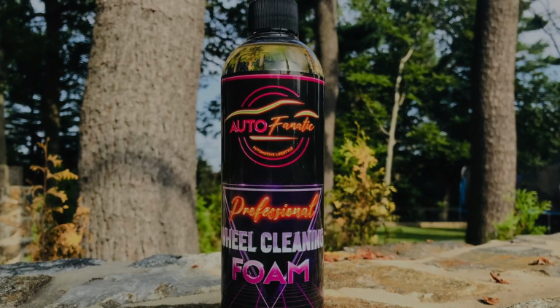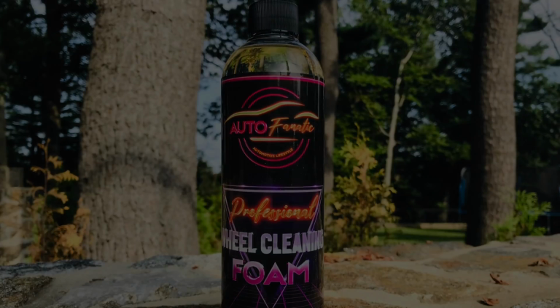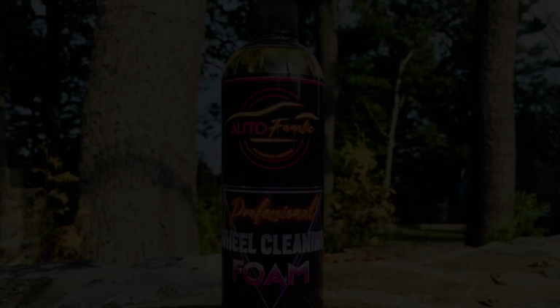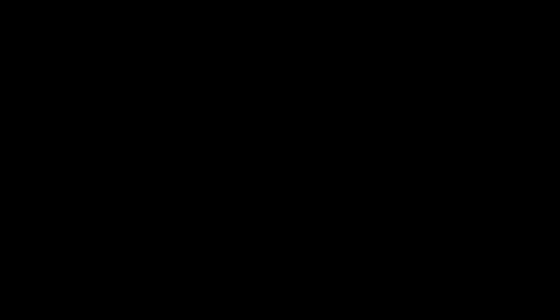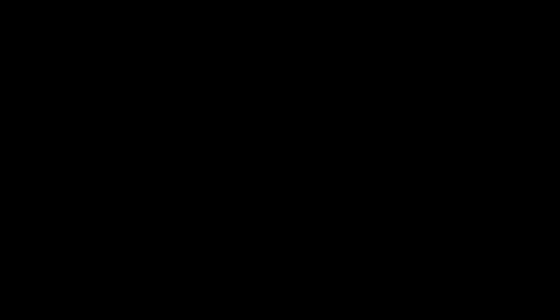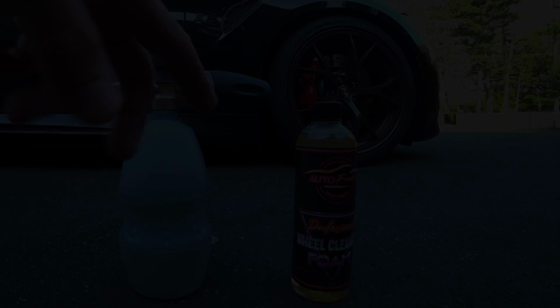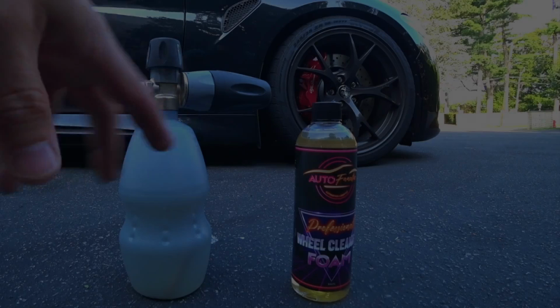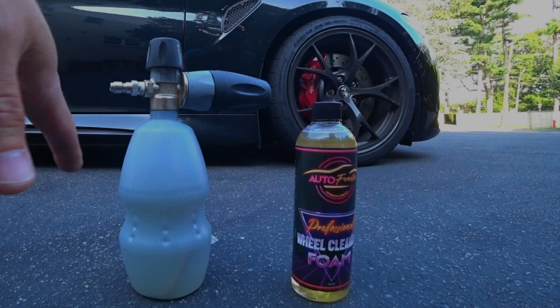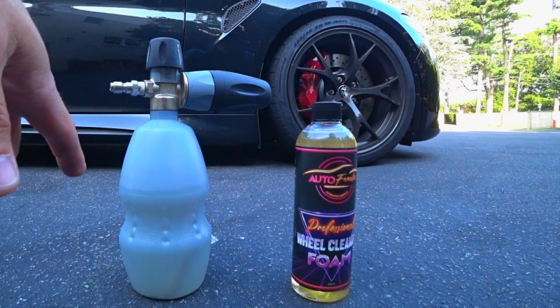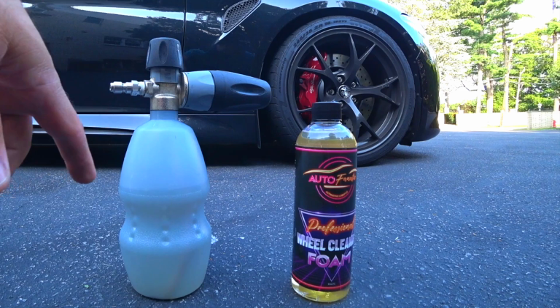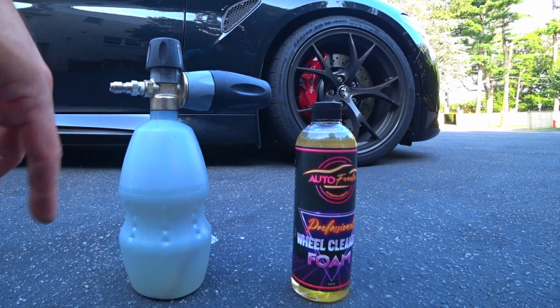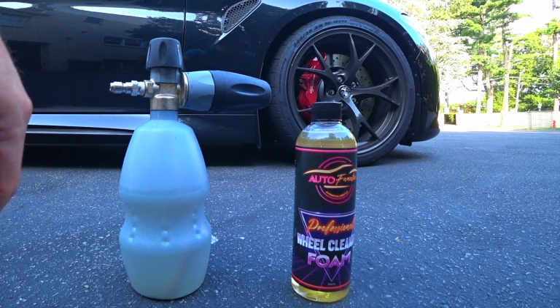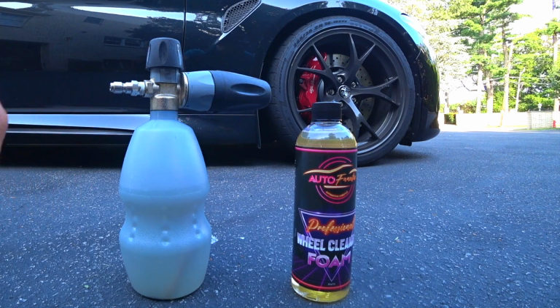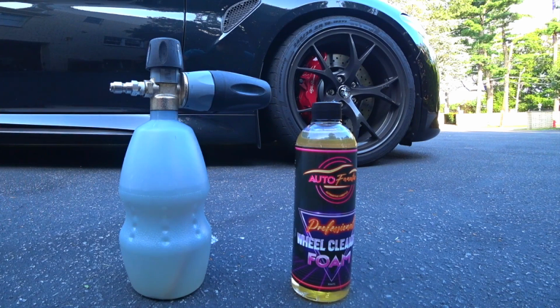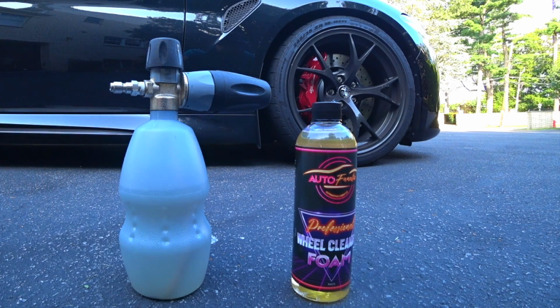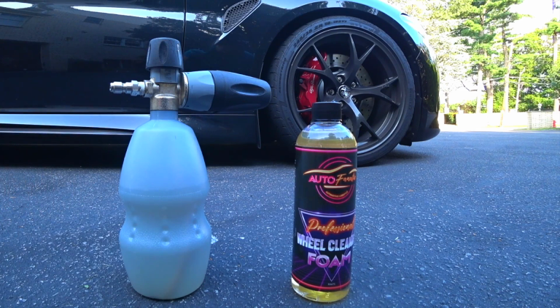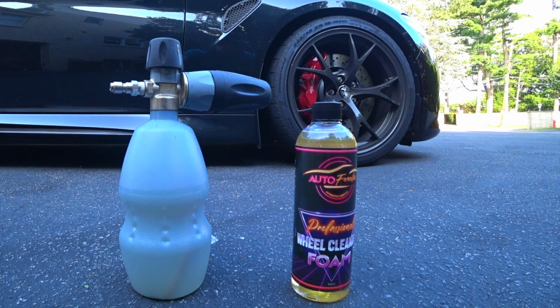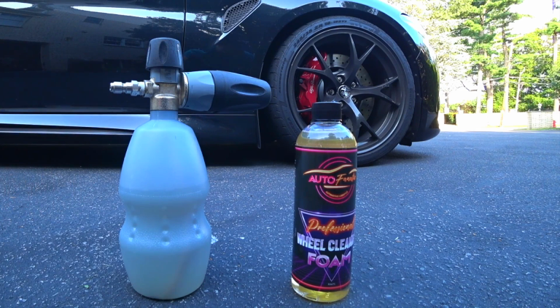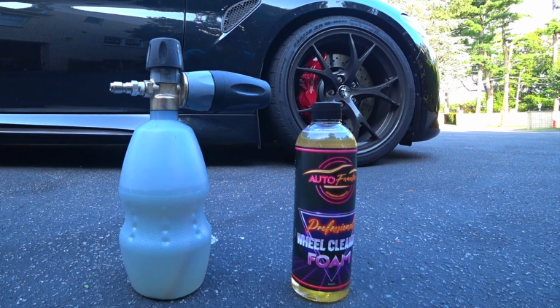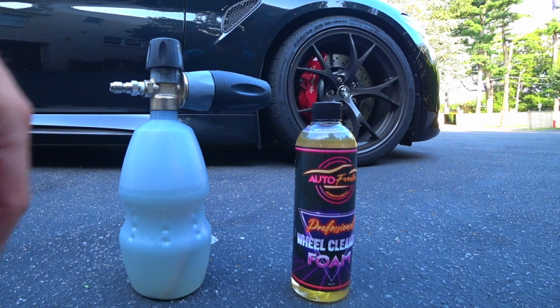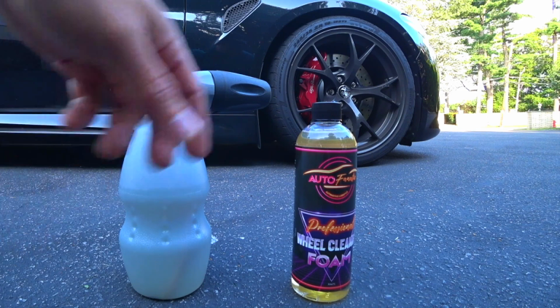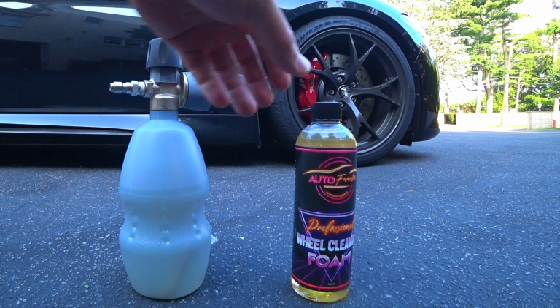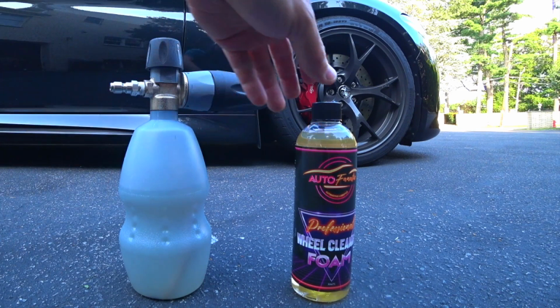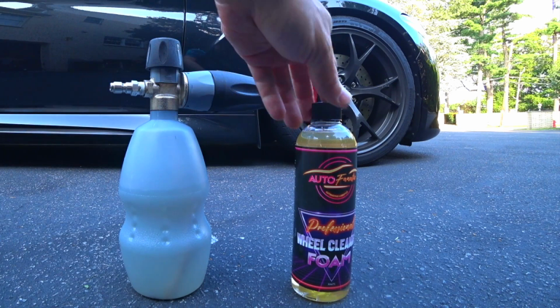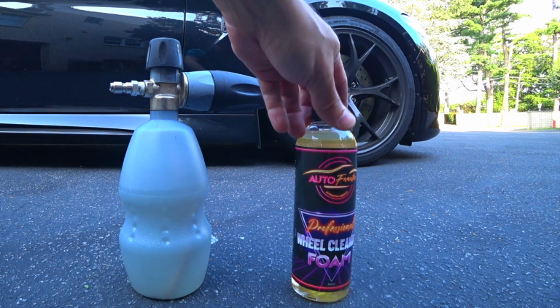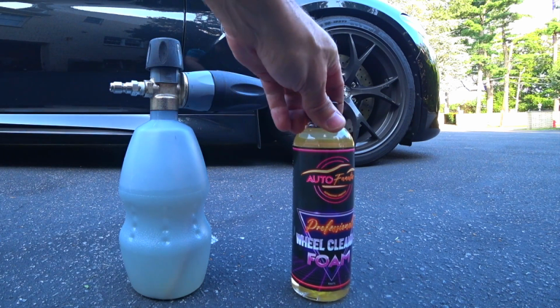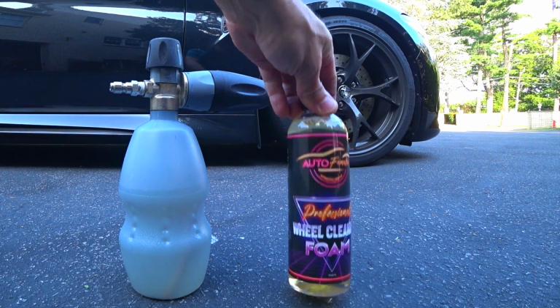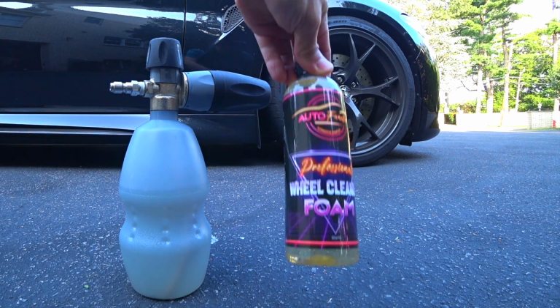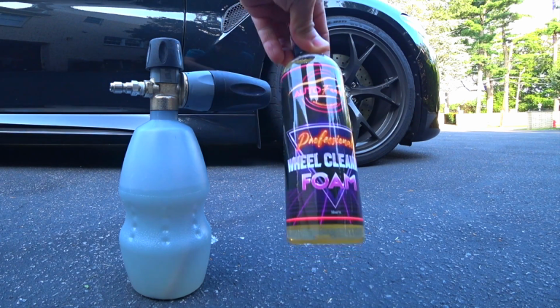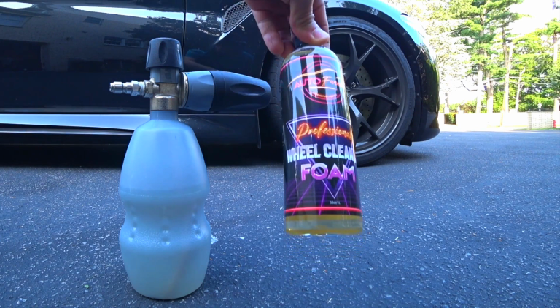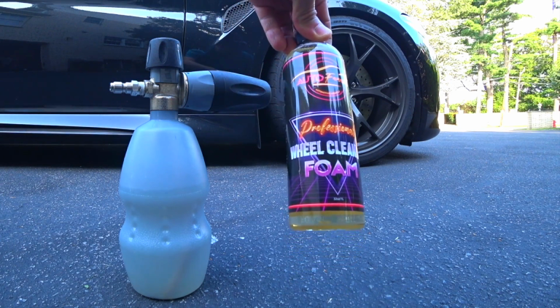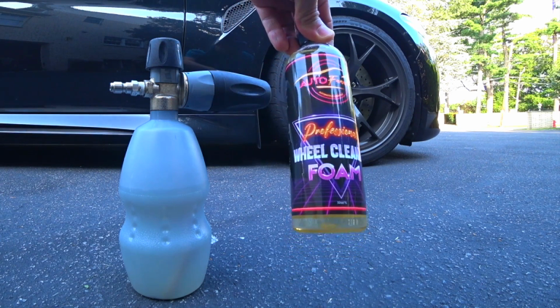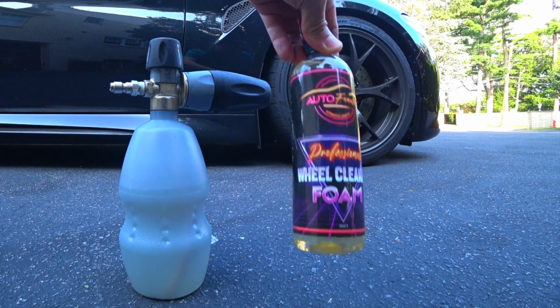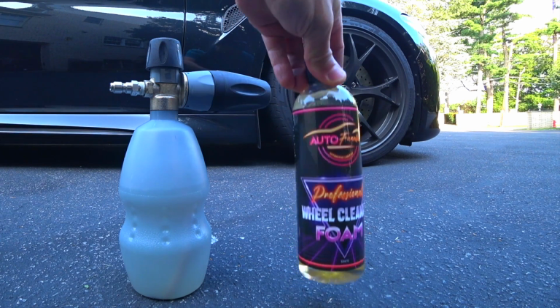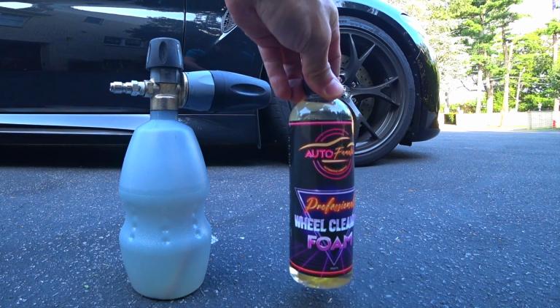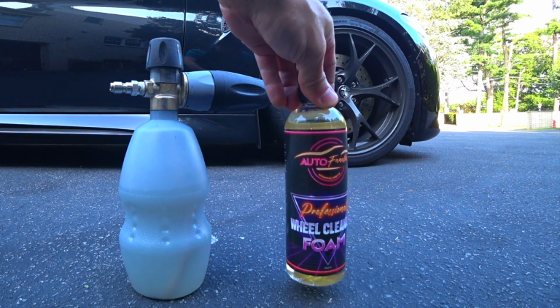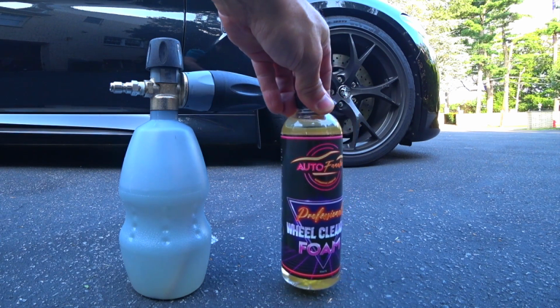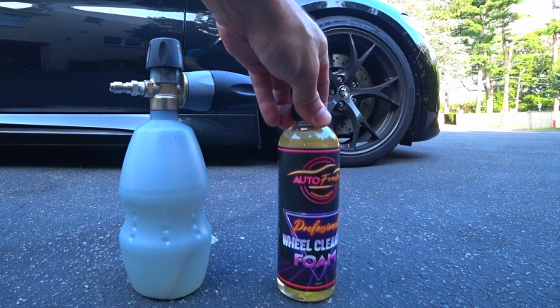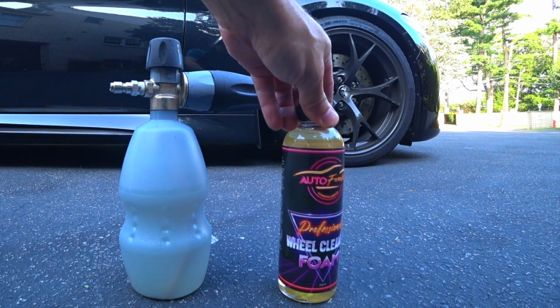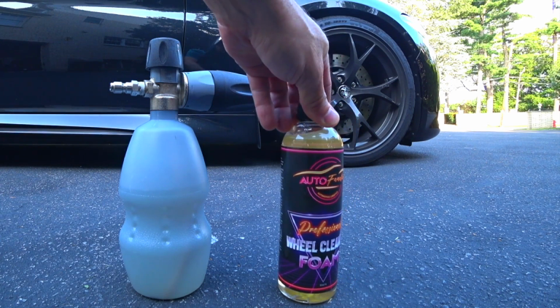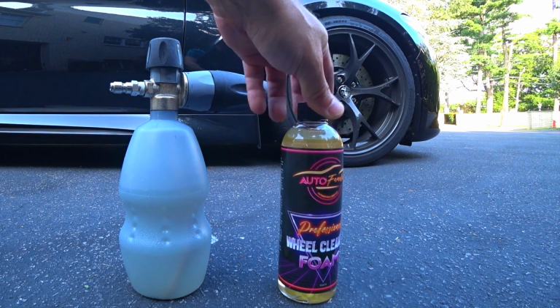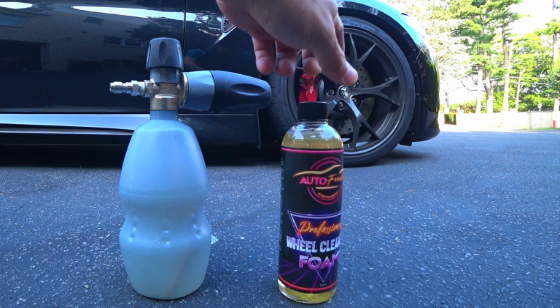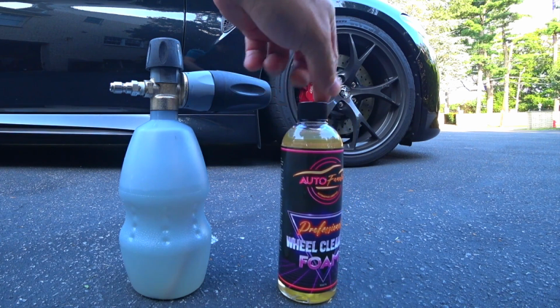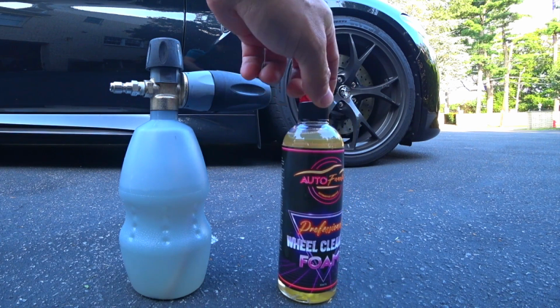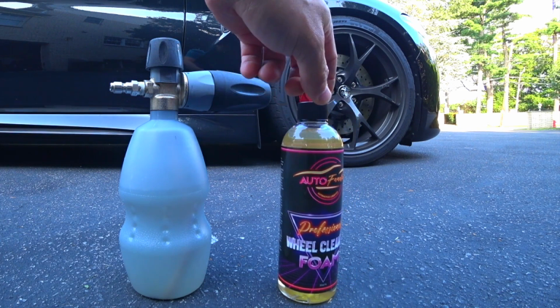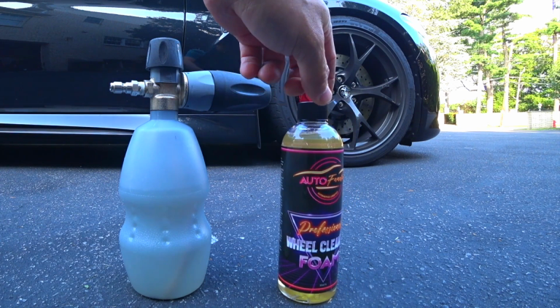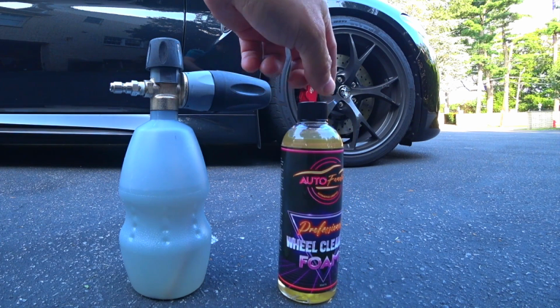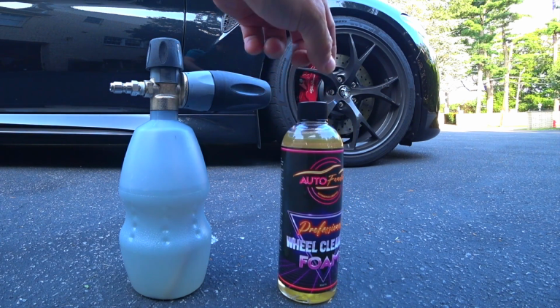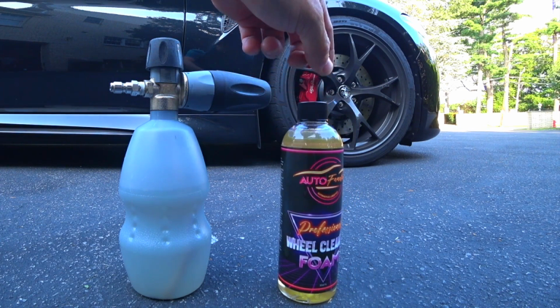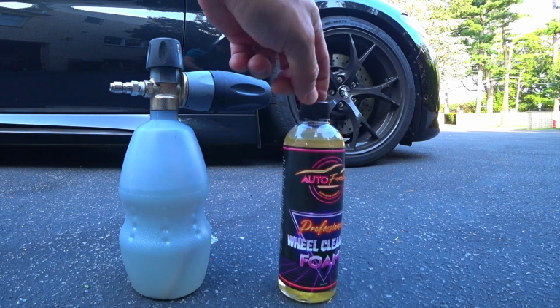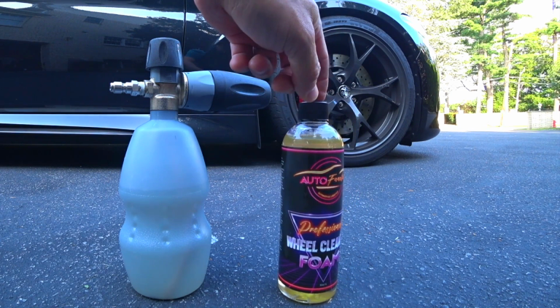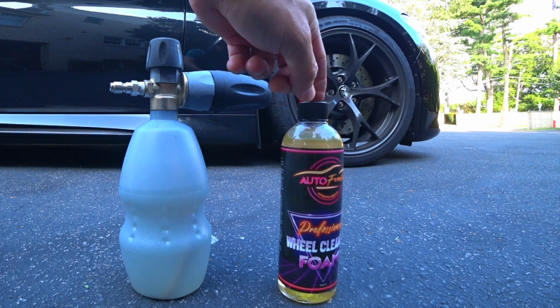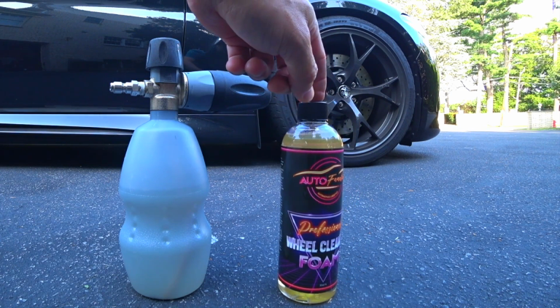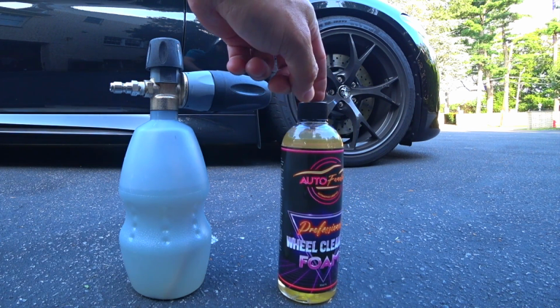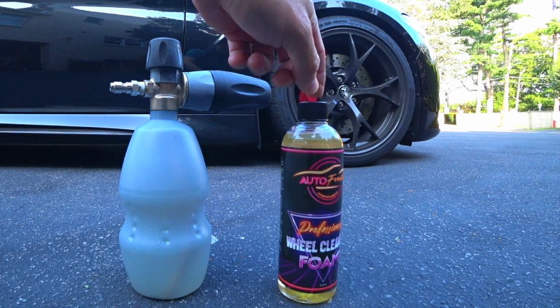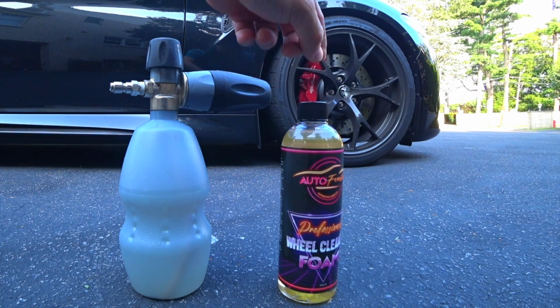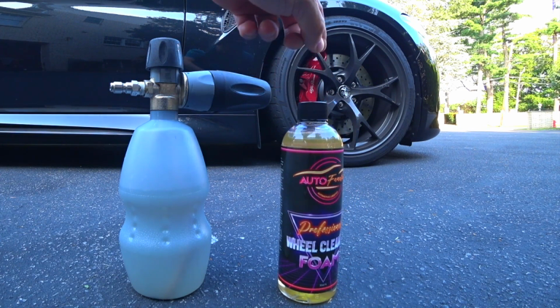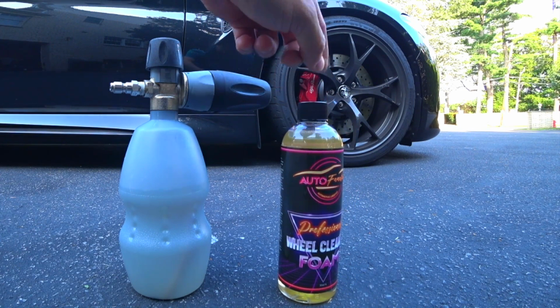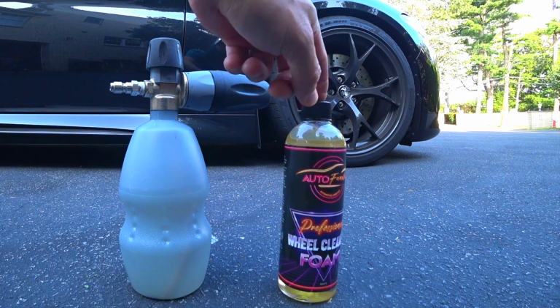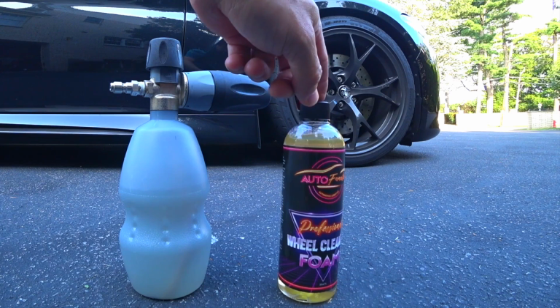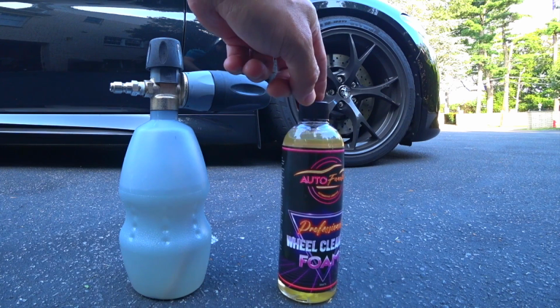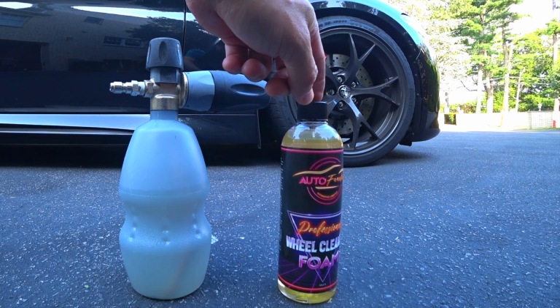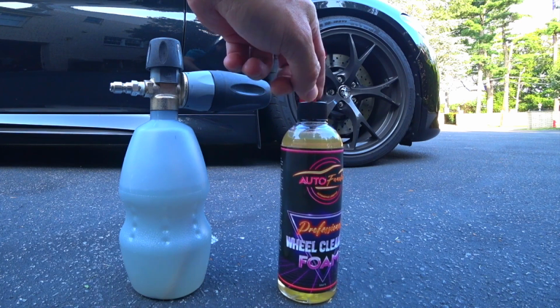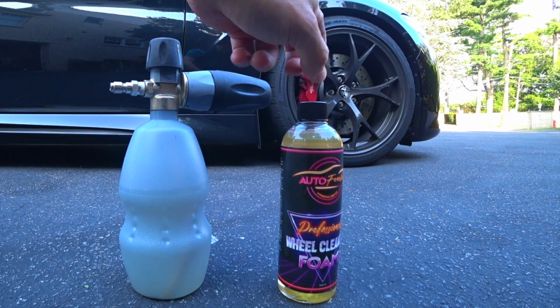For all you guys who pre-ordered the new version of the wheel cleaner — it's cheaper, stronger, more versatile.